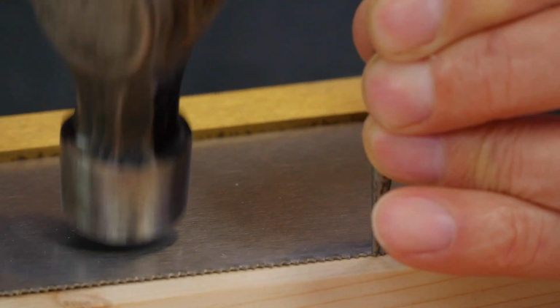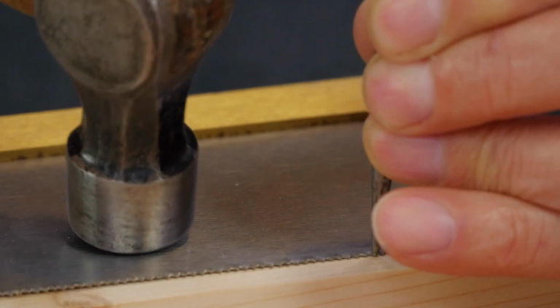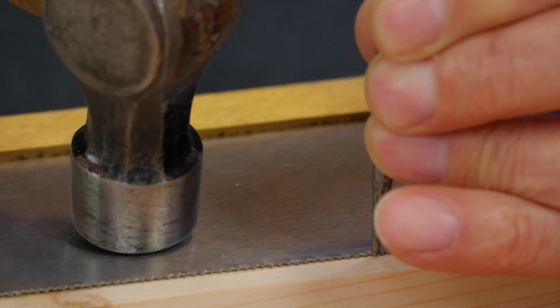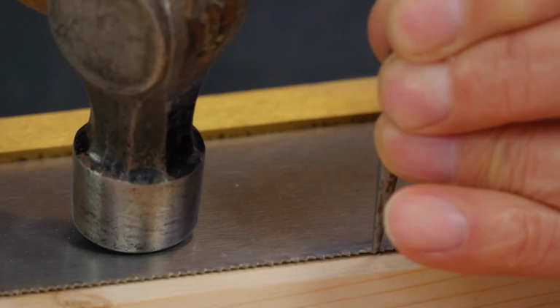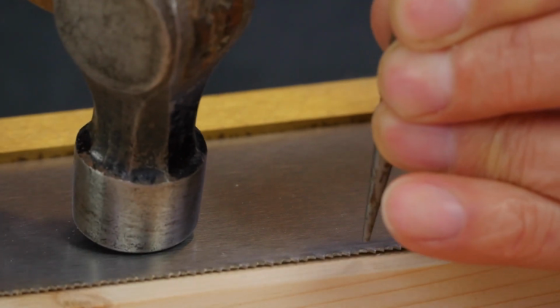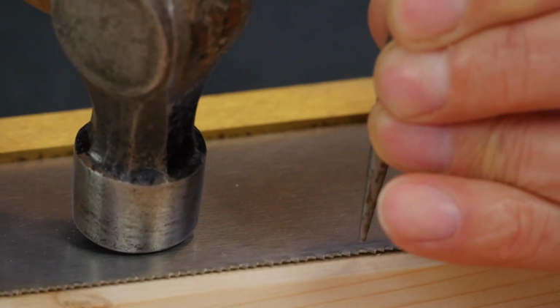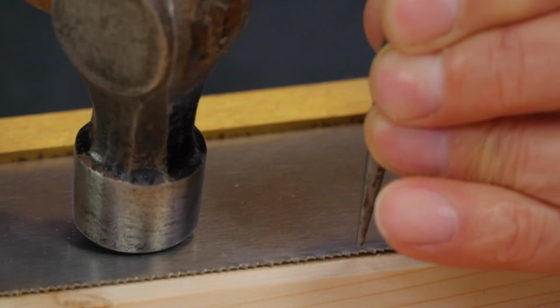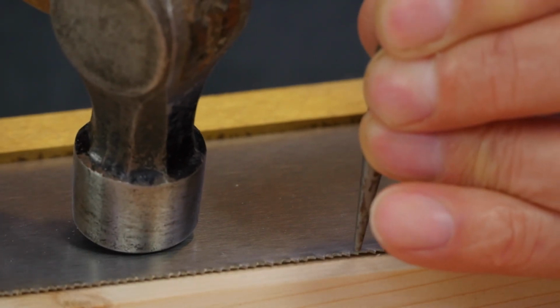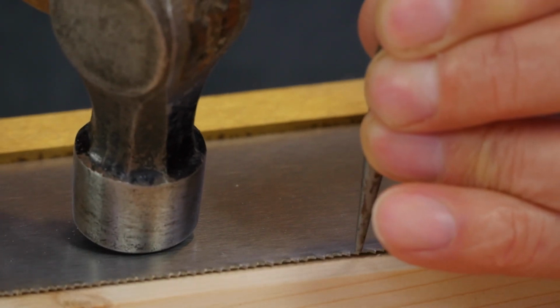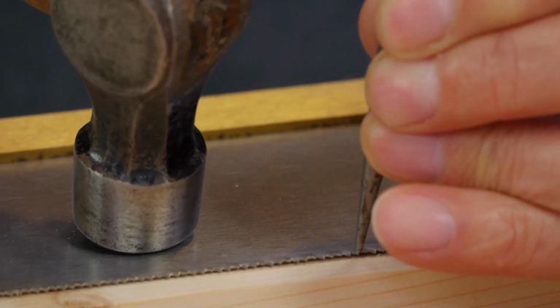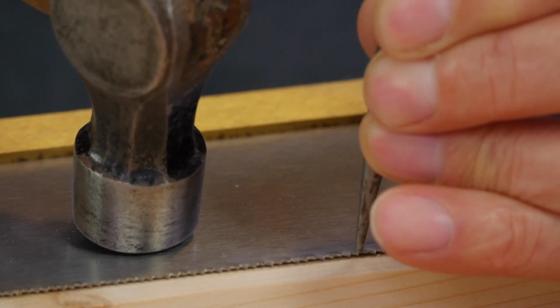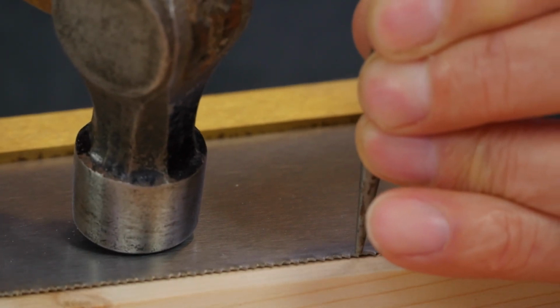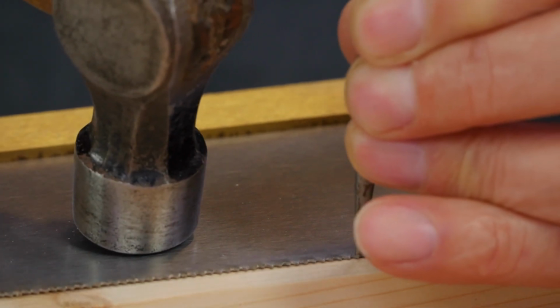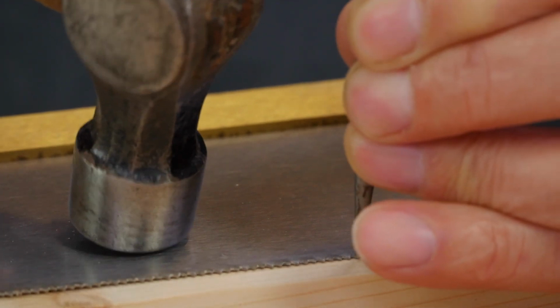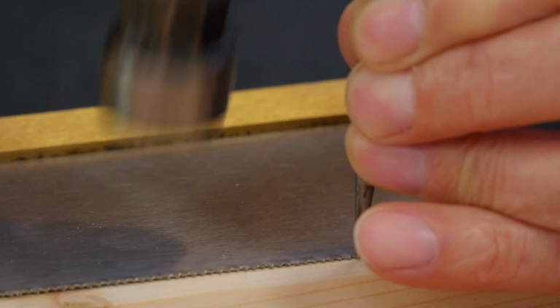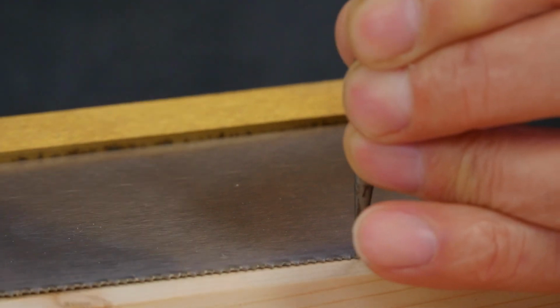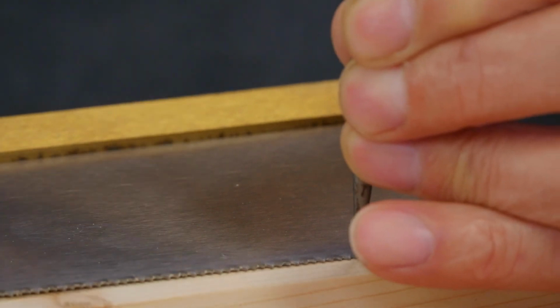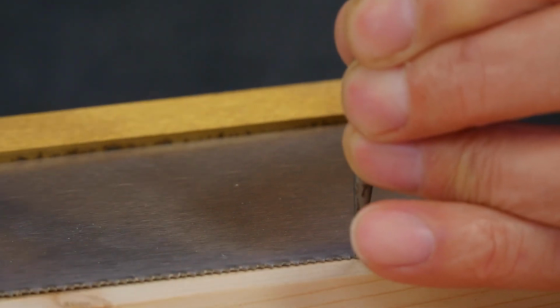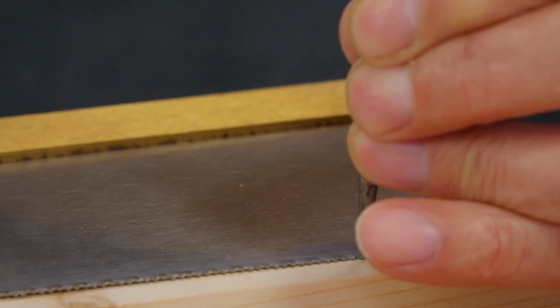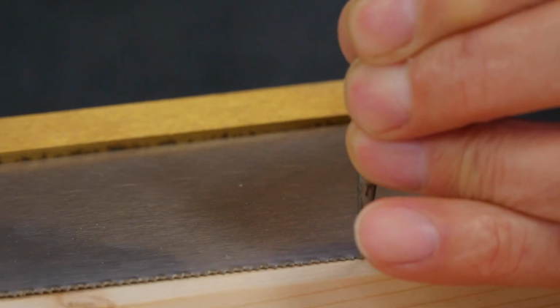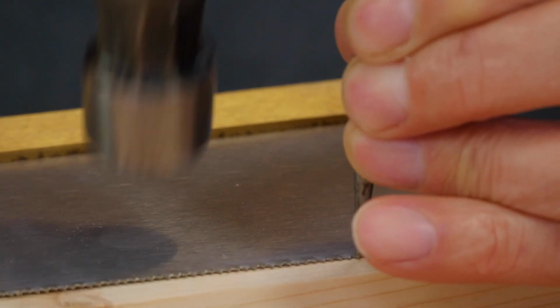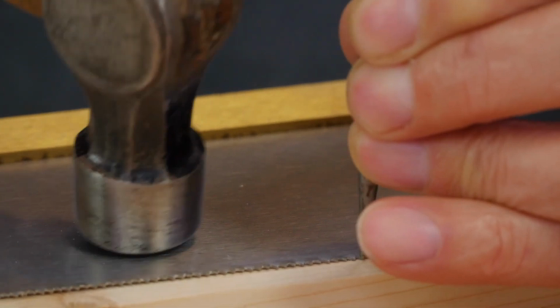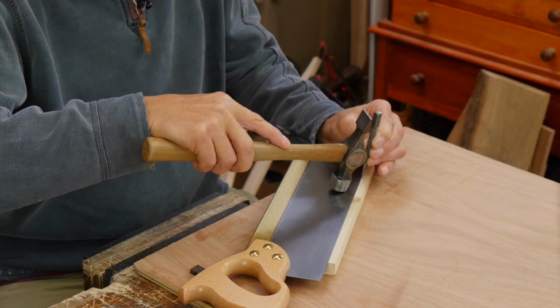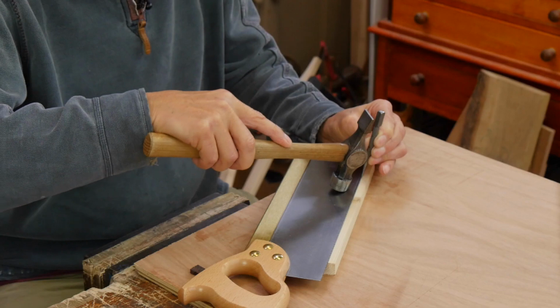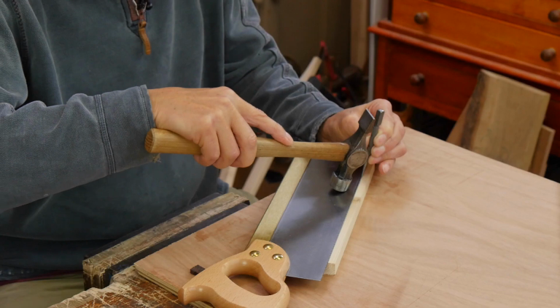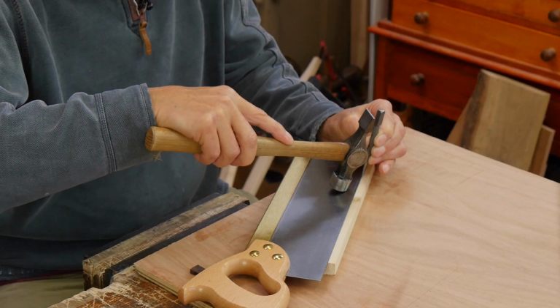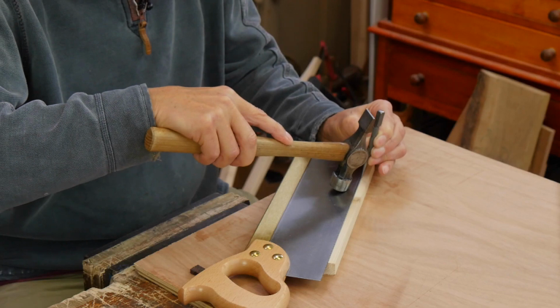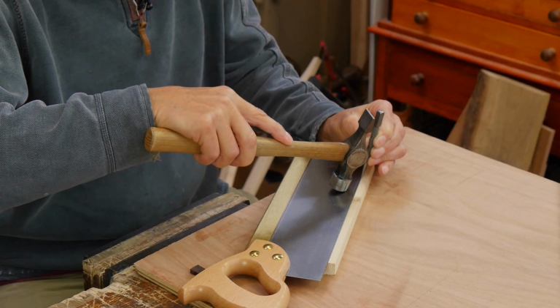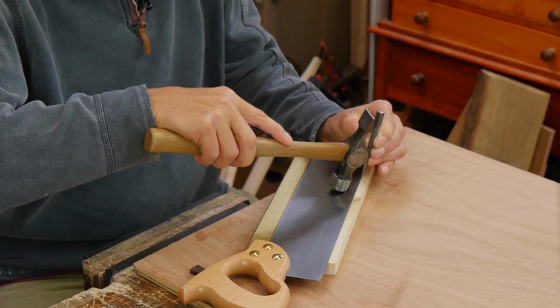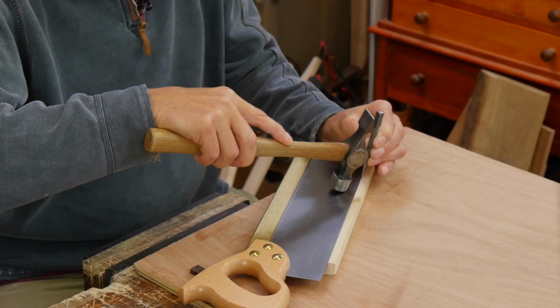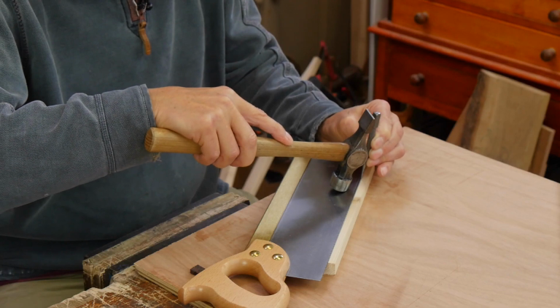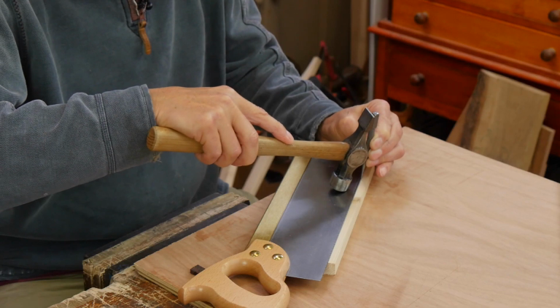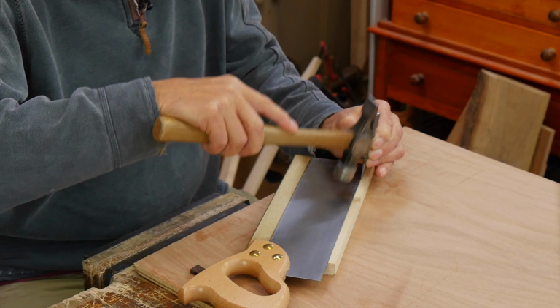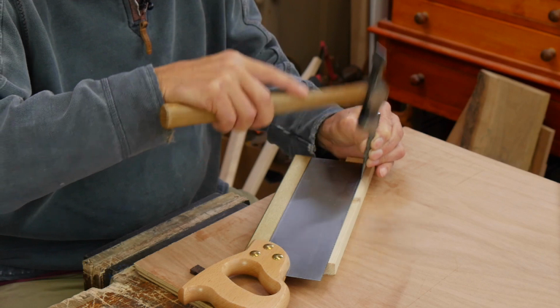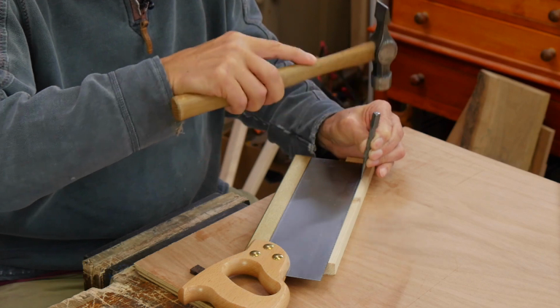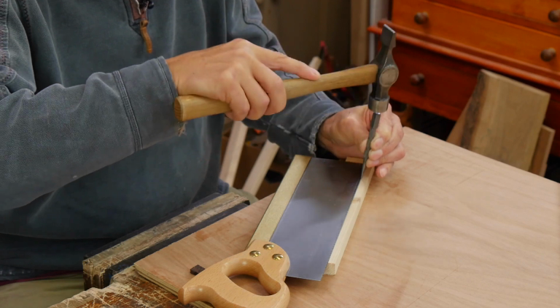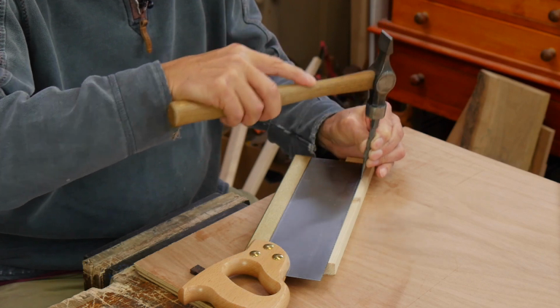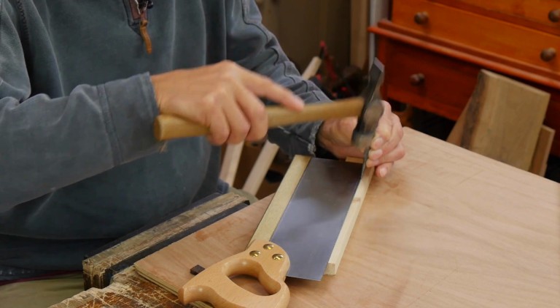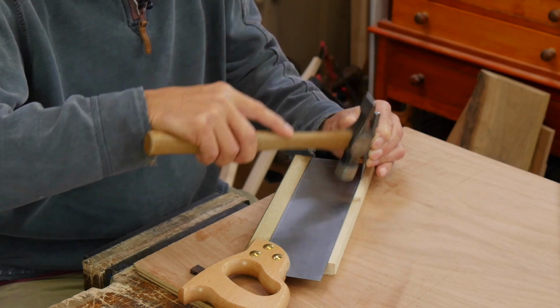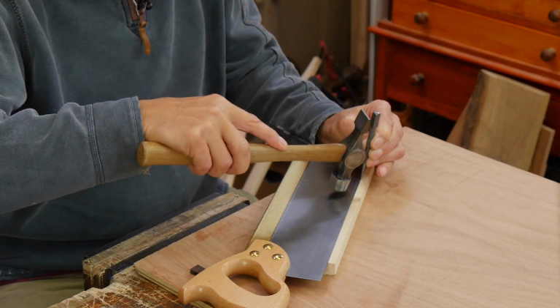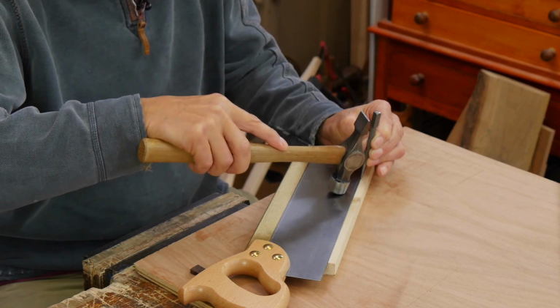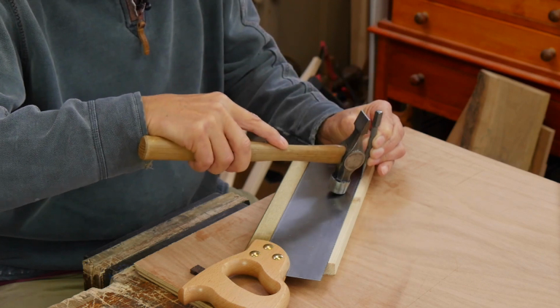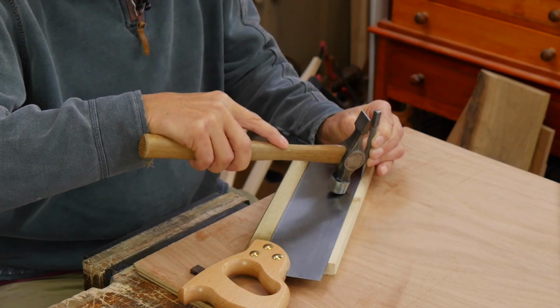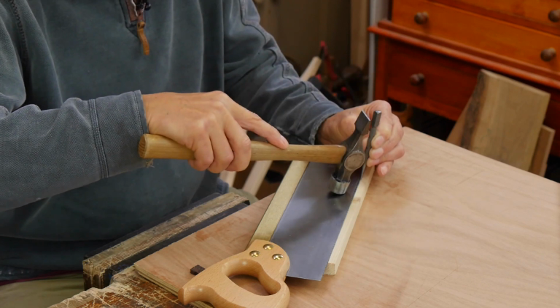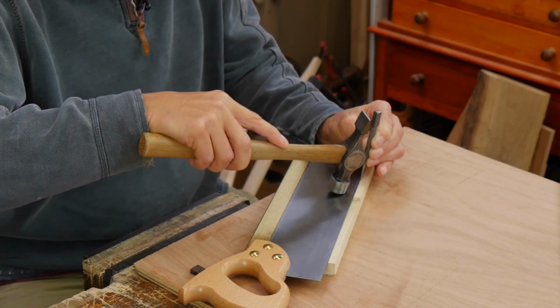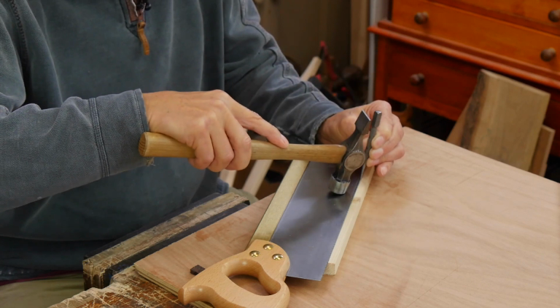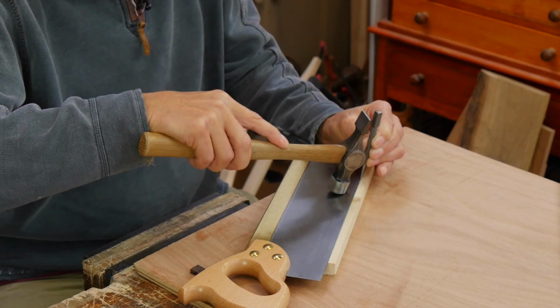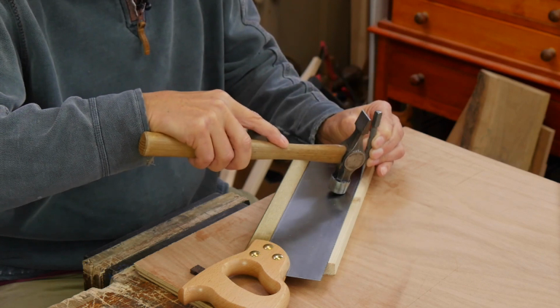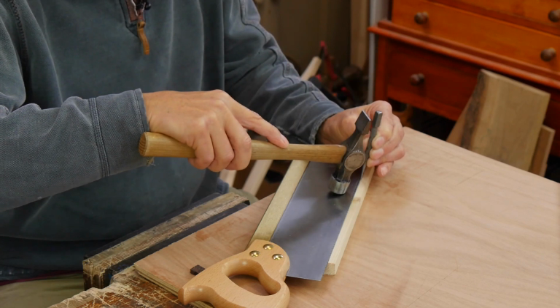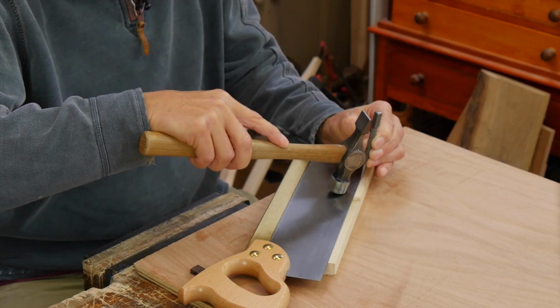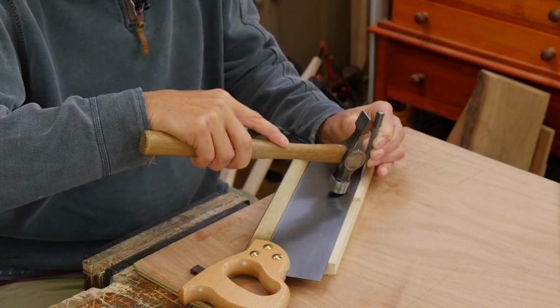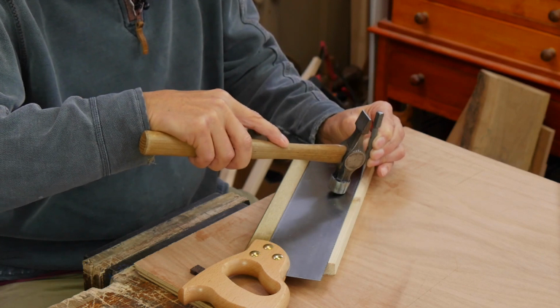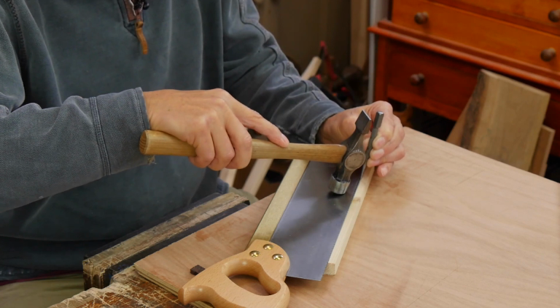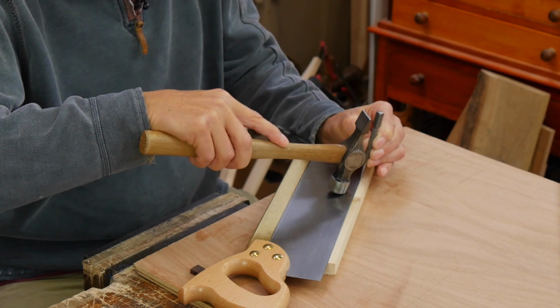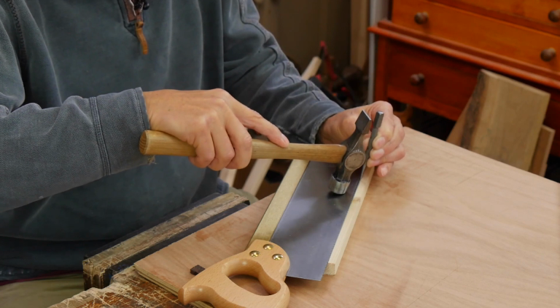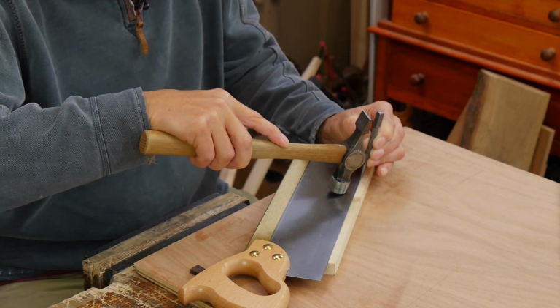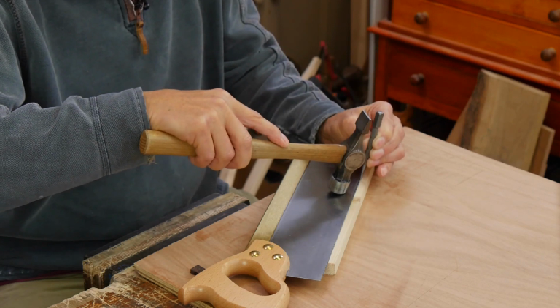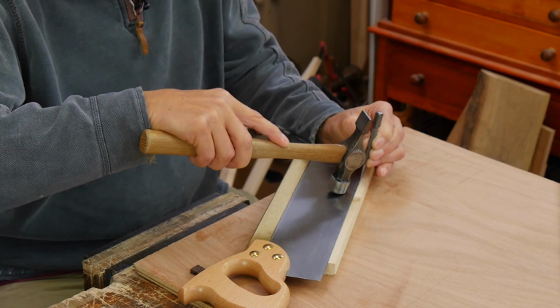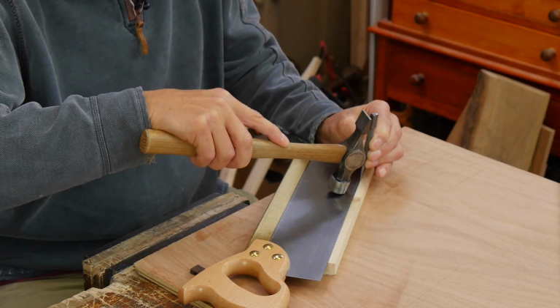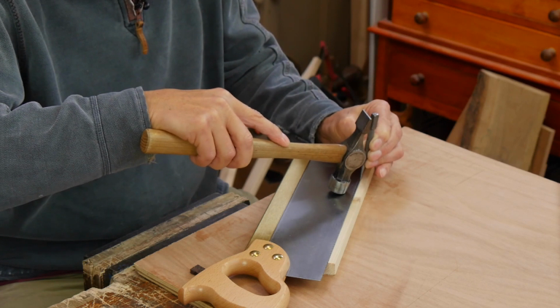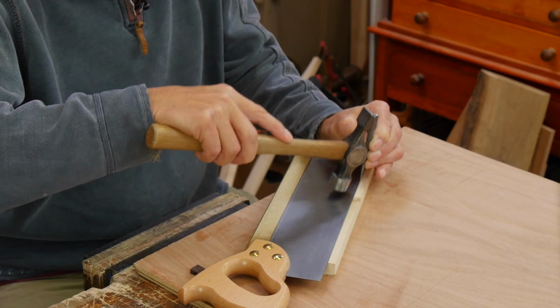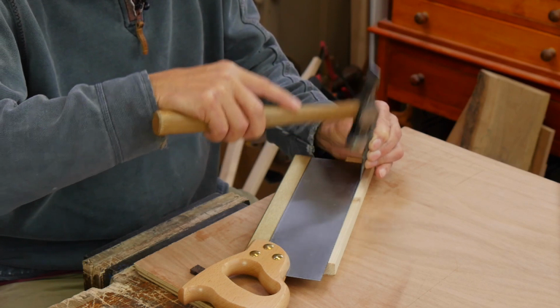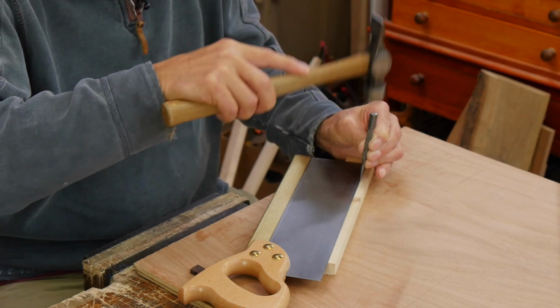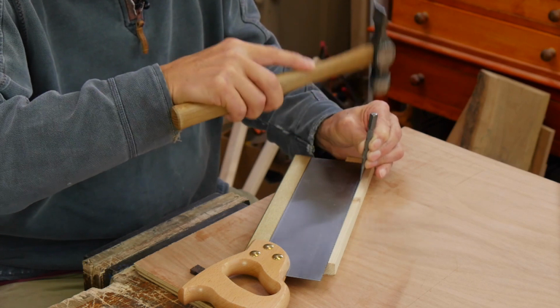It's very simple — we flip the saw over and do the same on the other teeth. This is very quick, very effective.